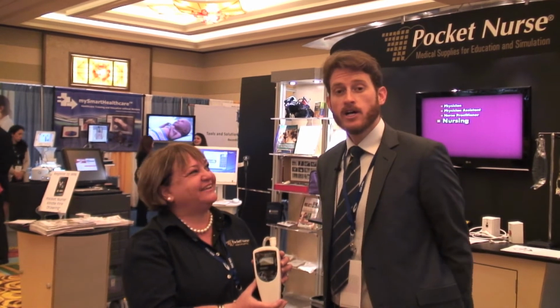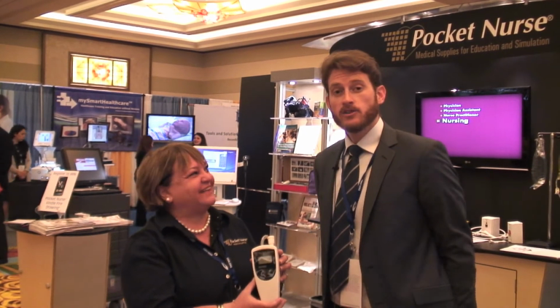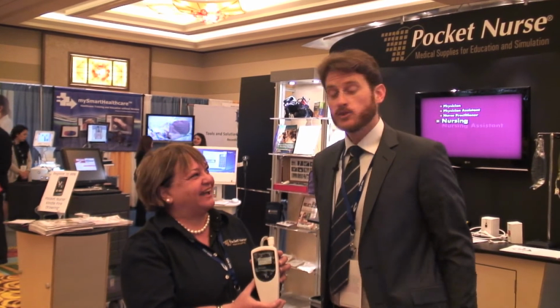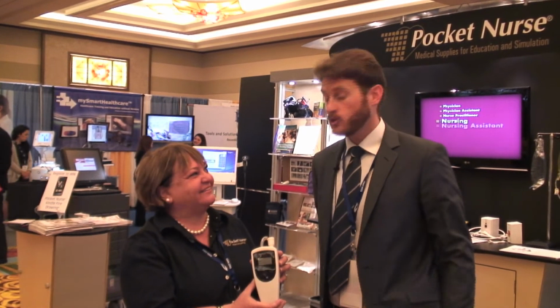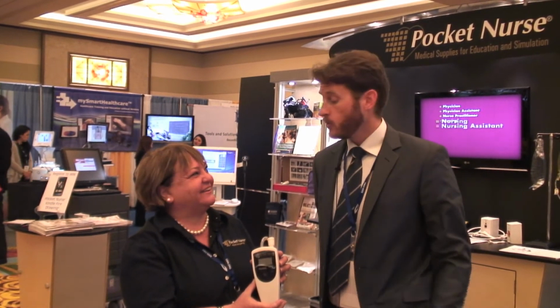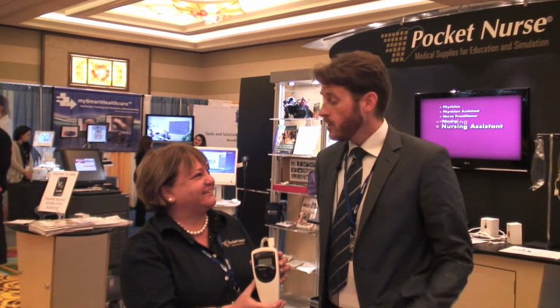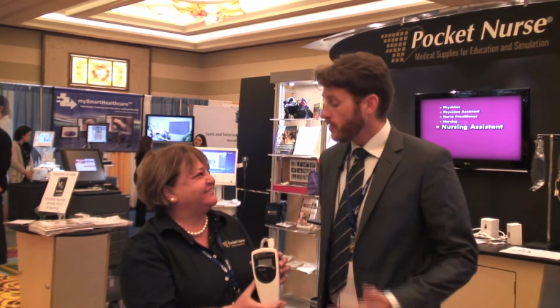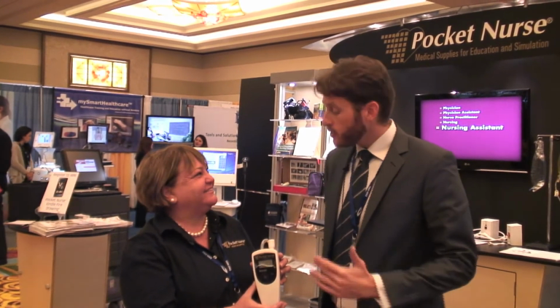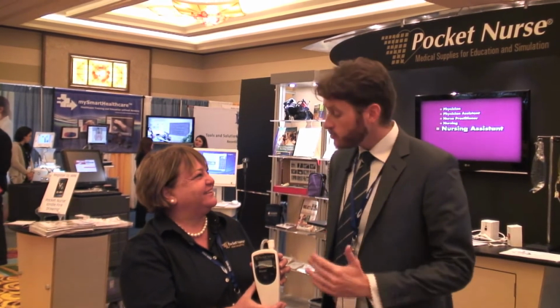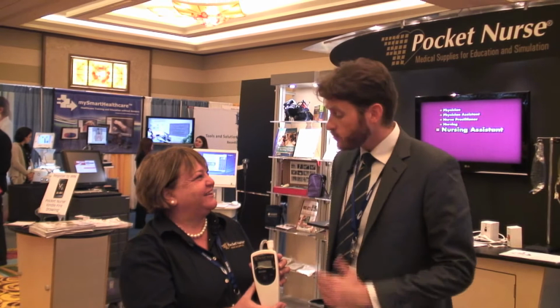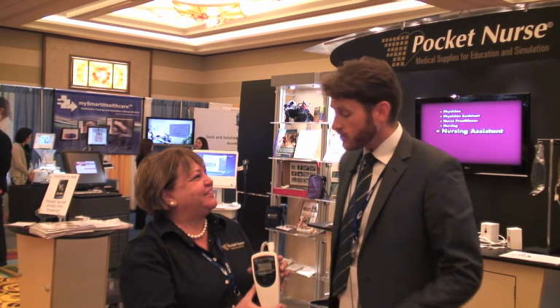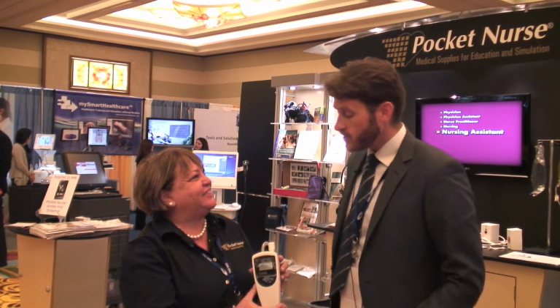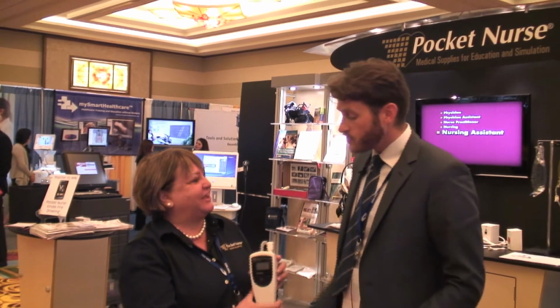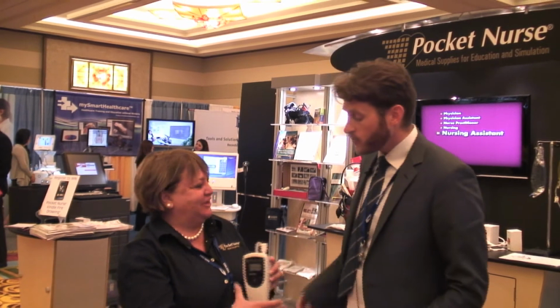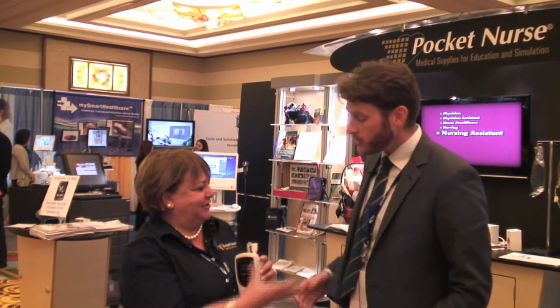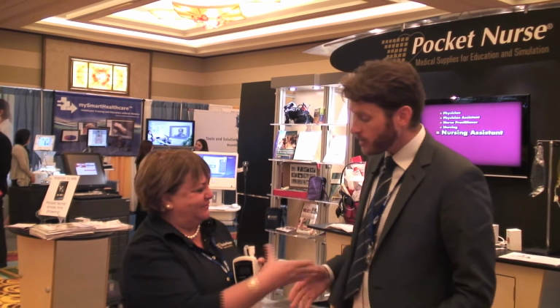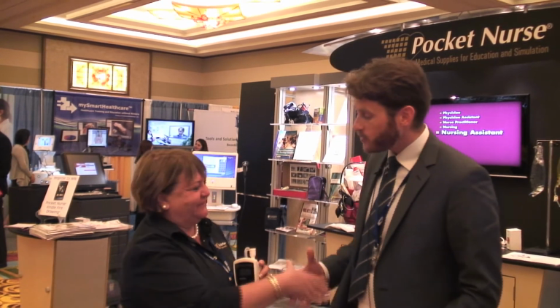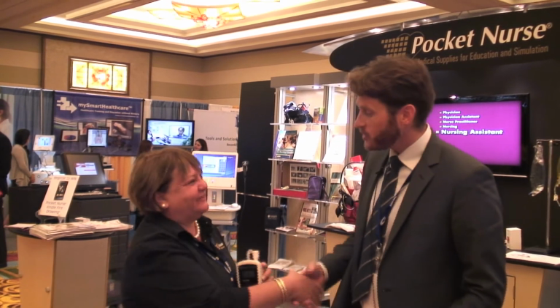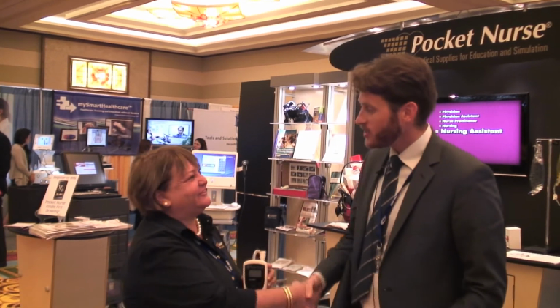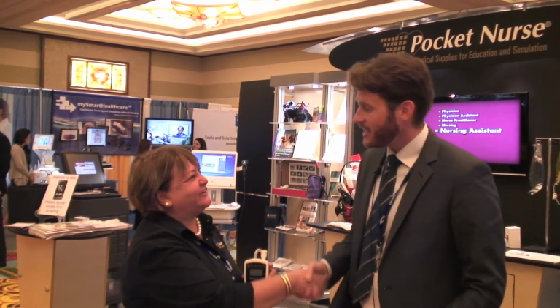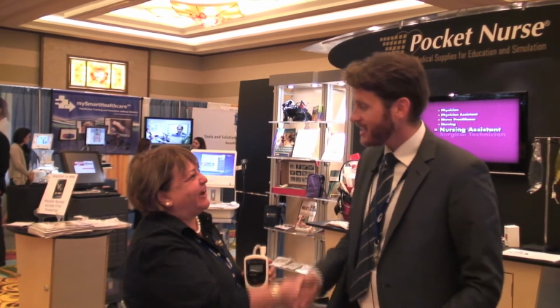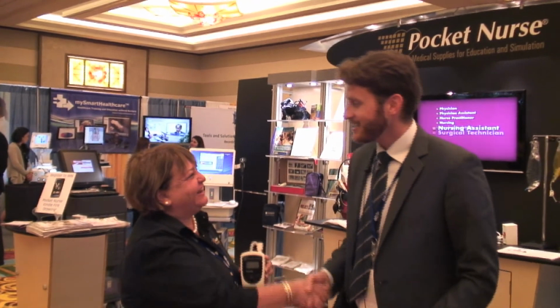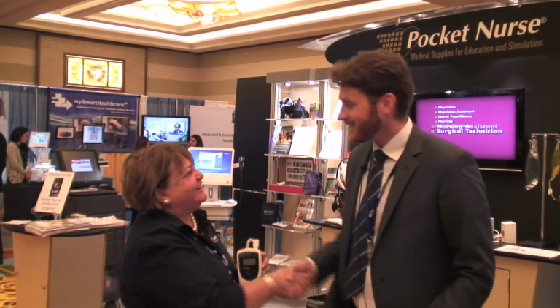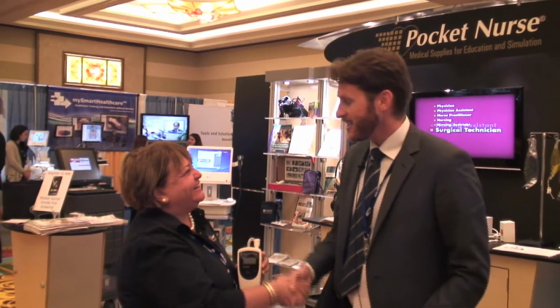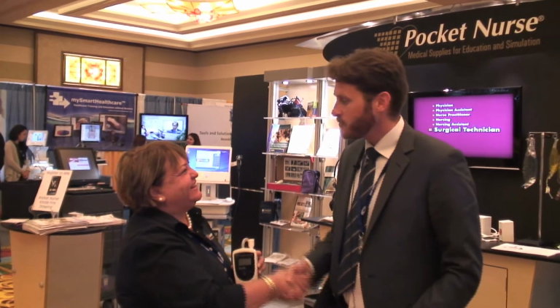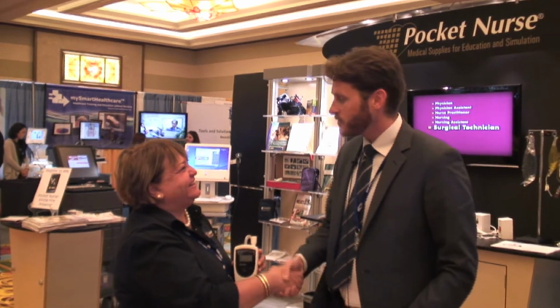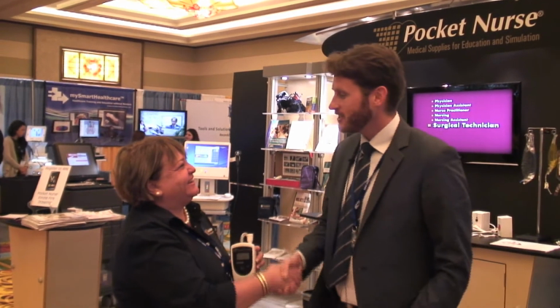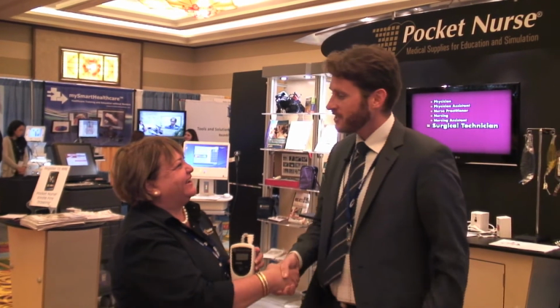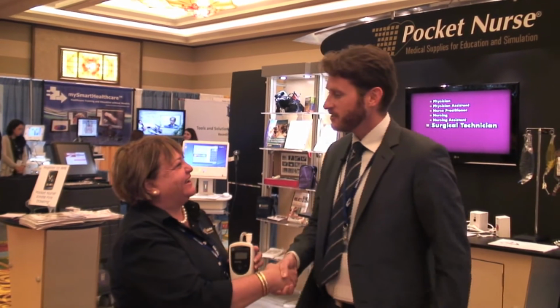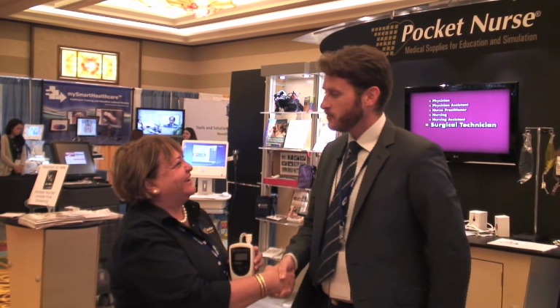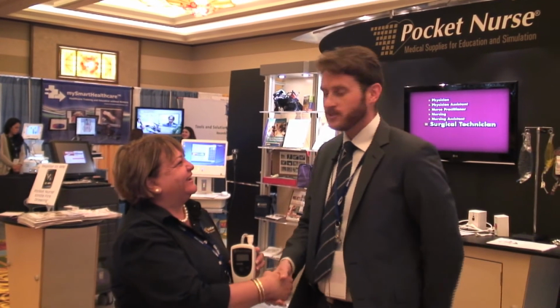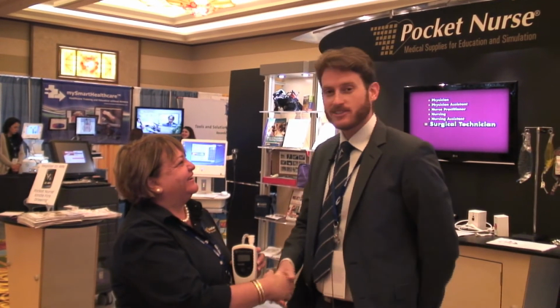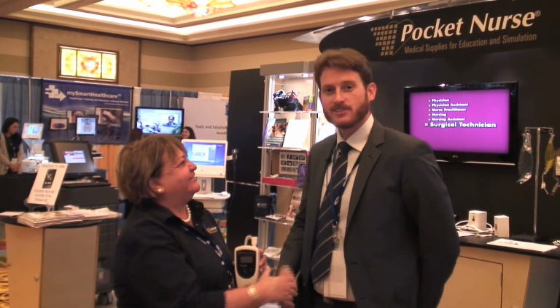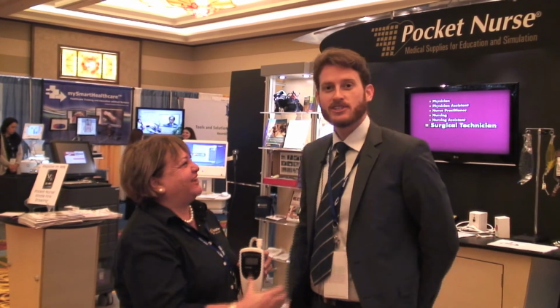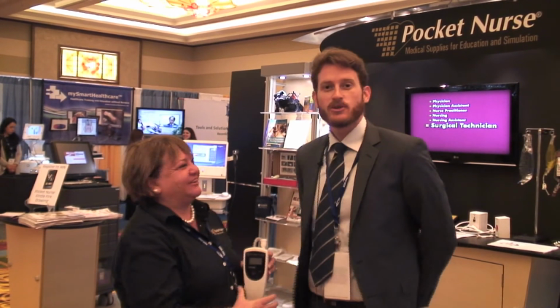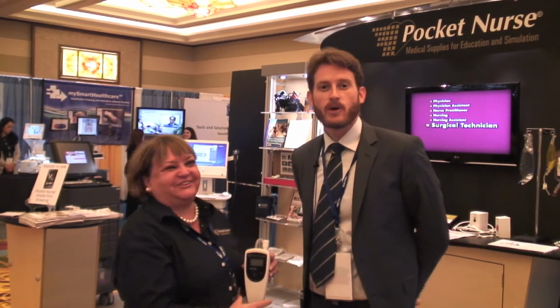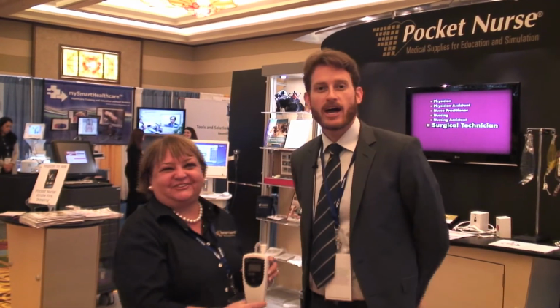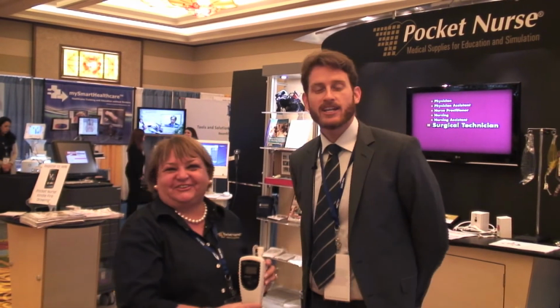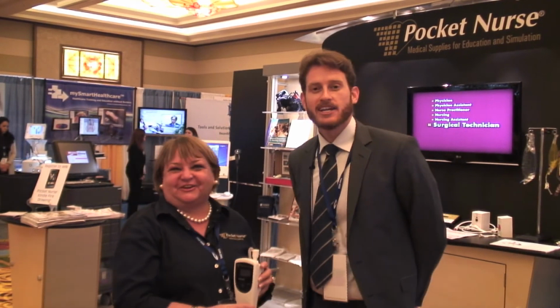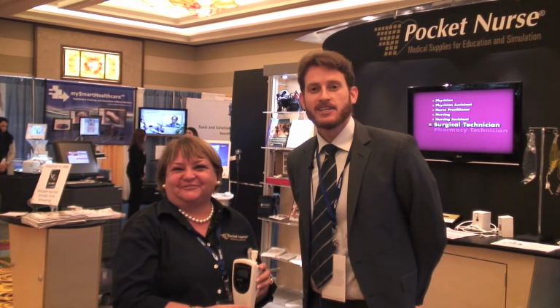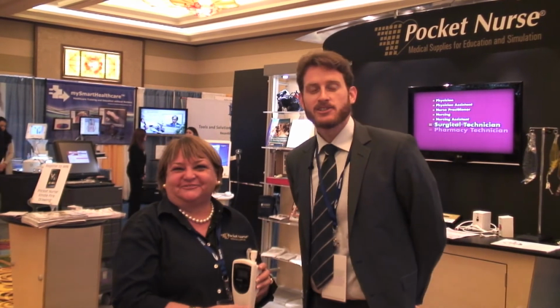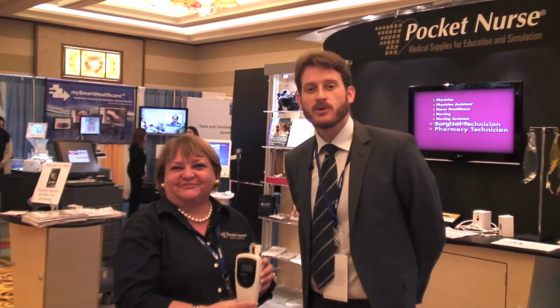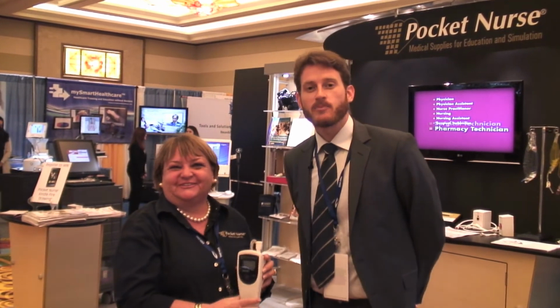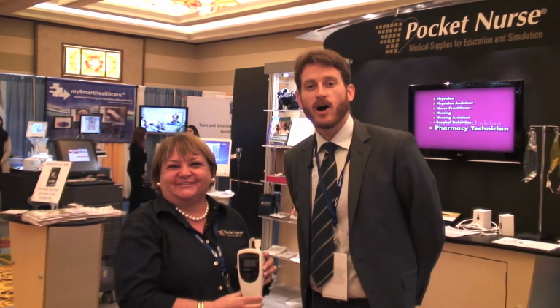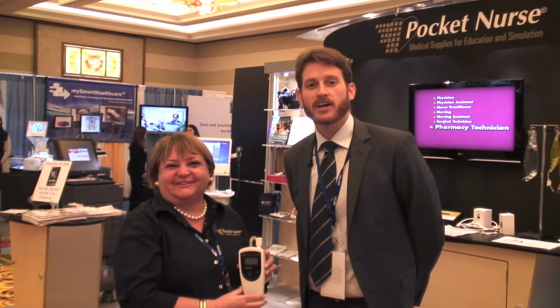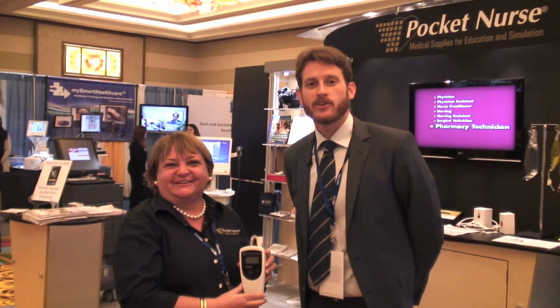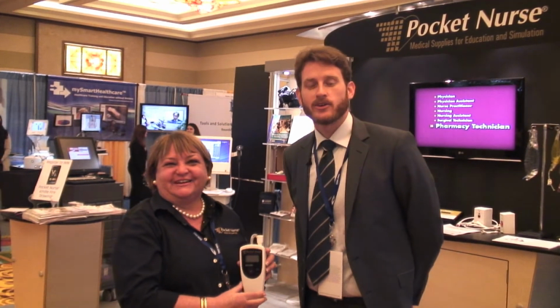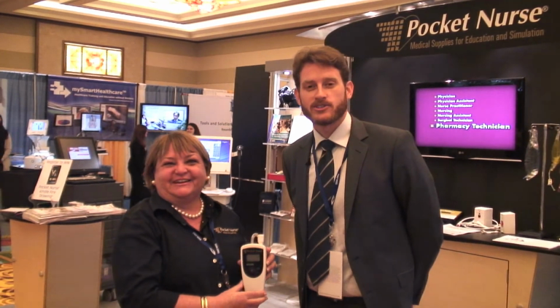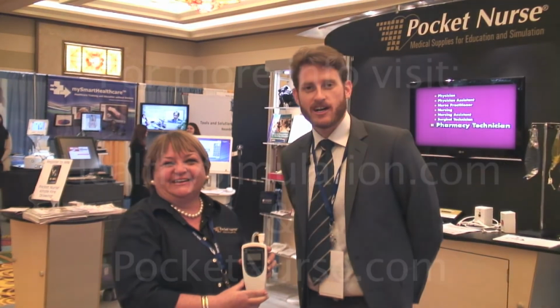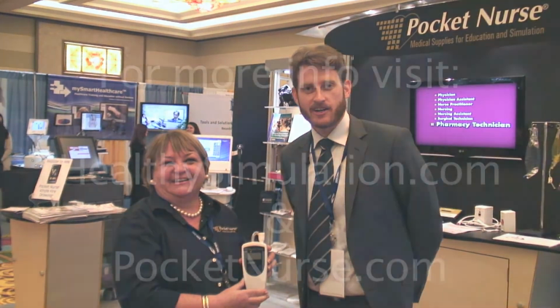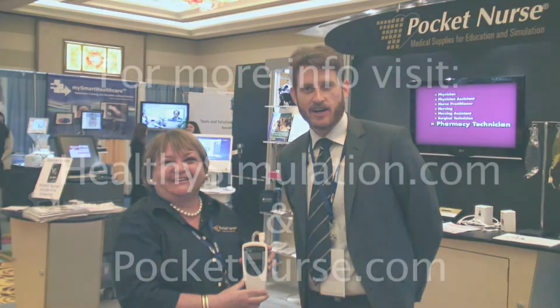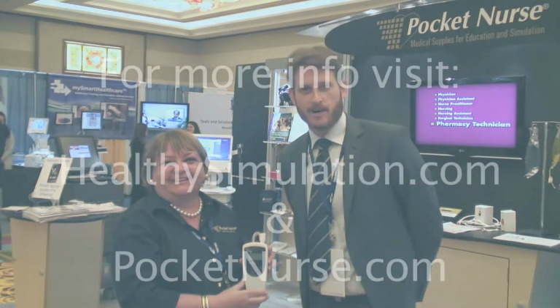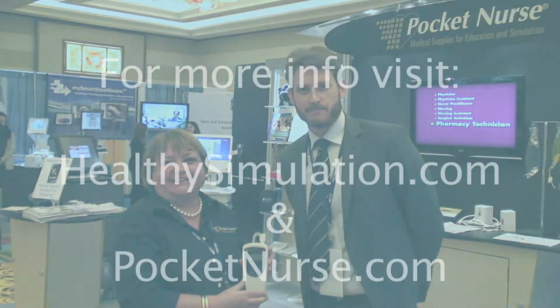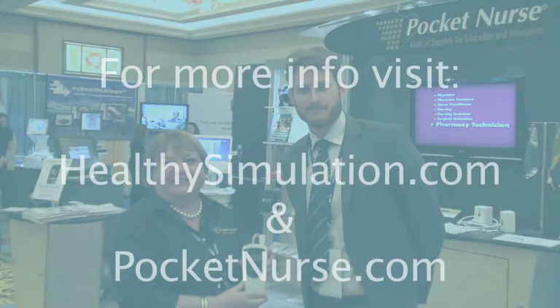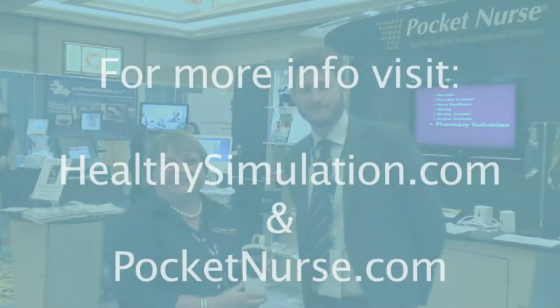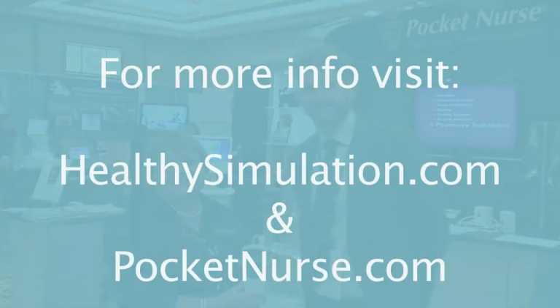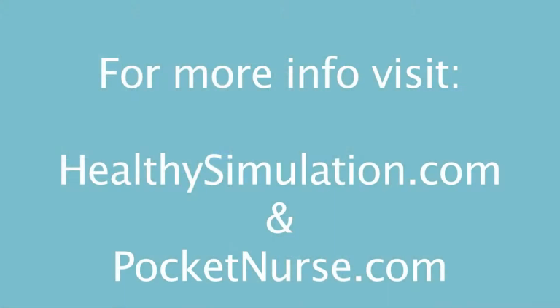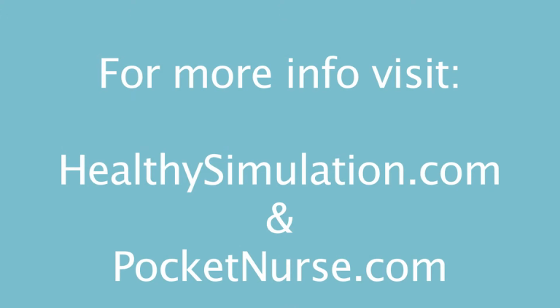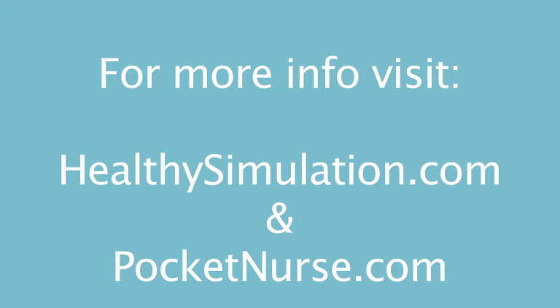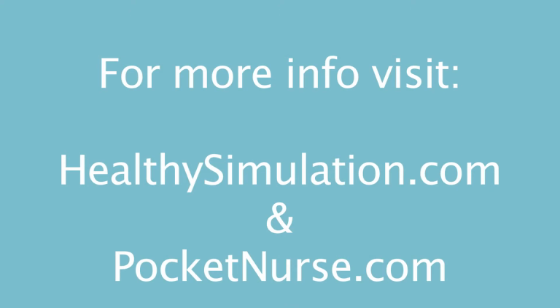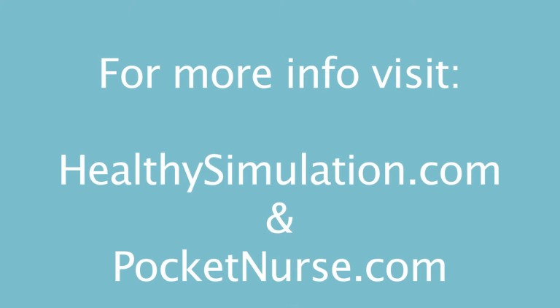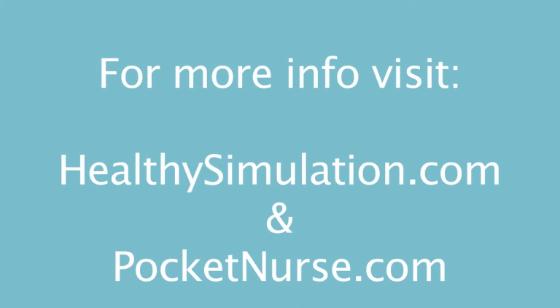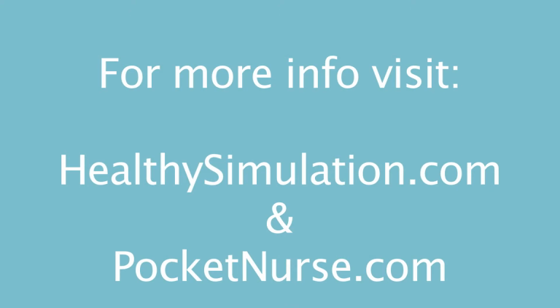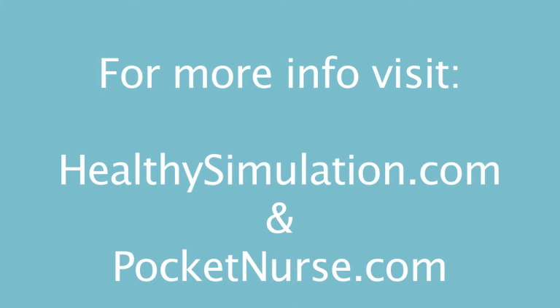Thank you so much, Debra. Thank you, I really appreciate it. It was great. We'll see you at pocketnurse.com.